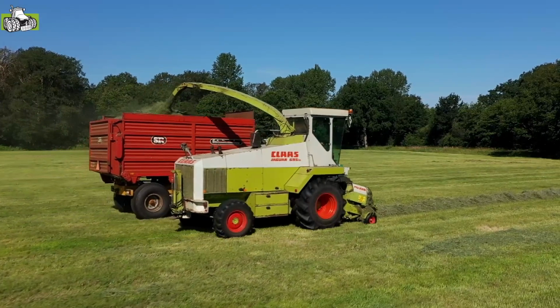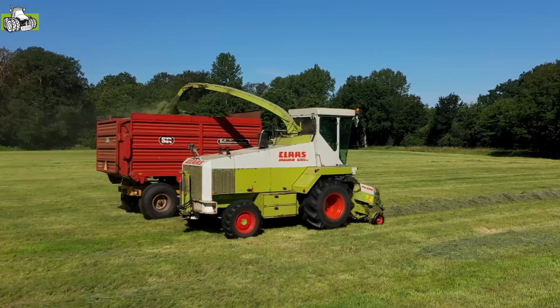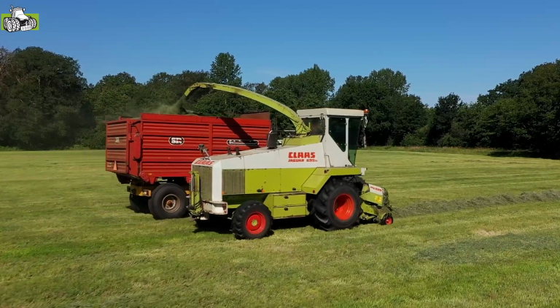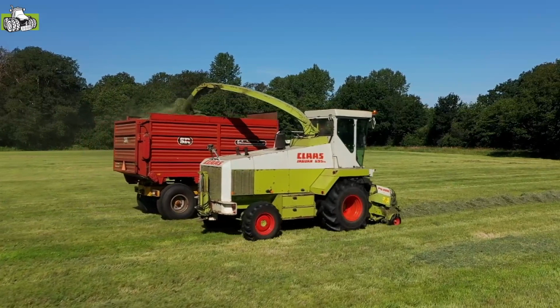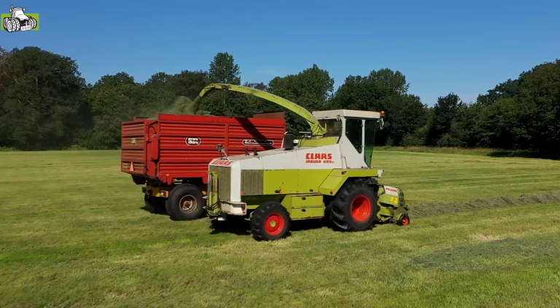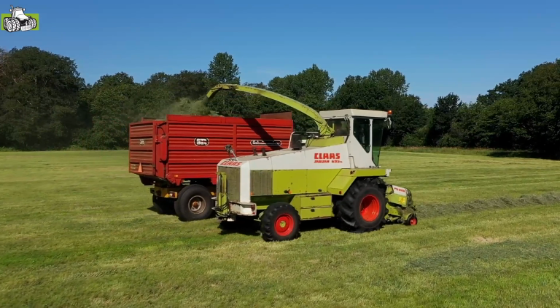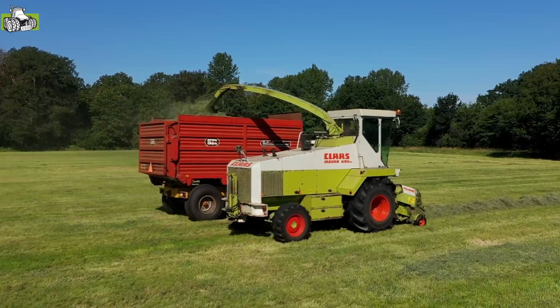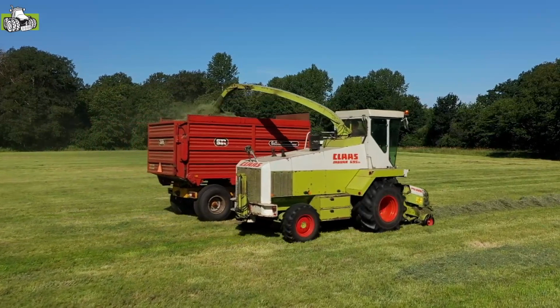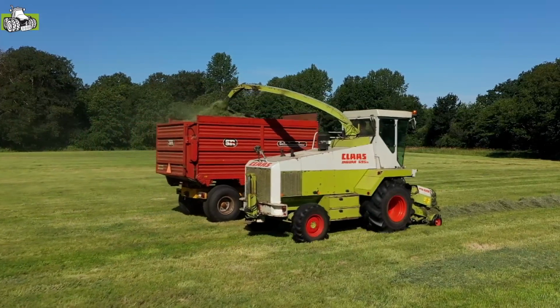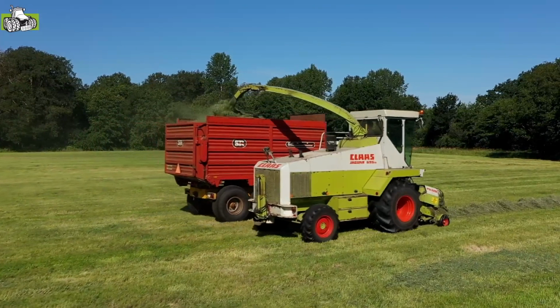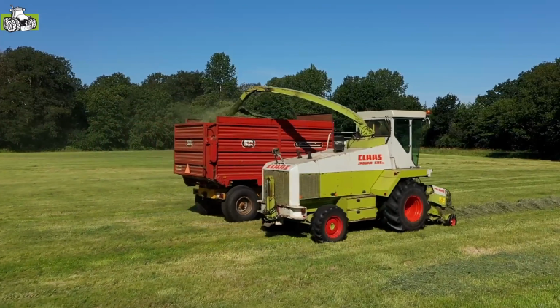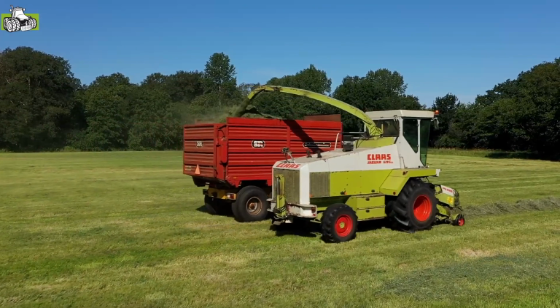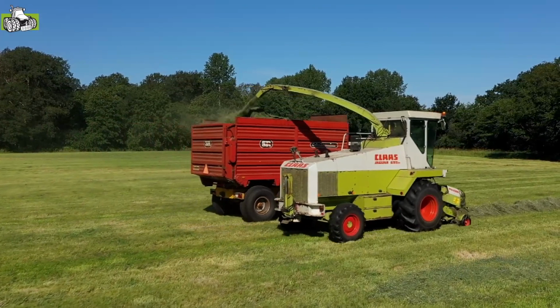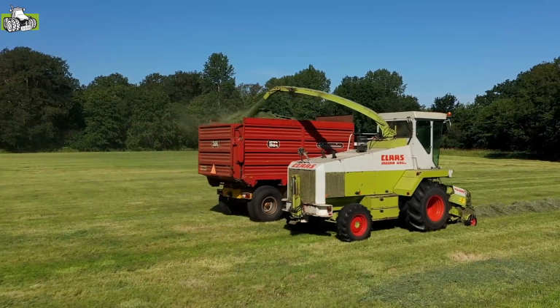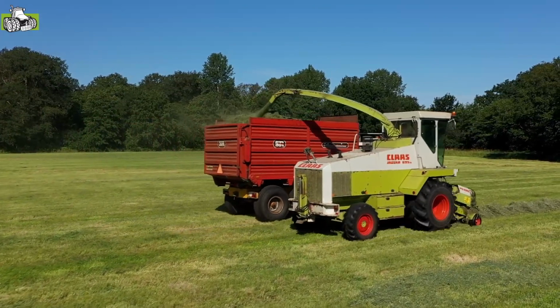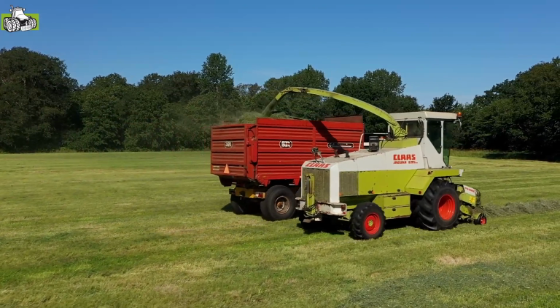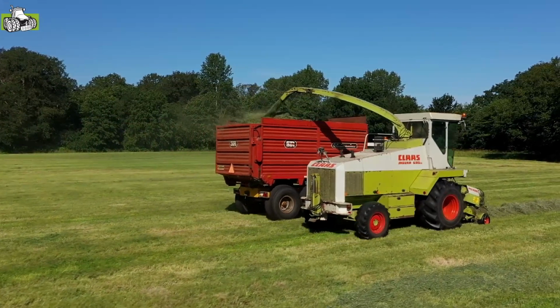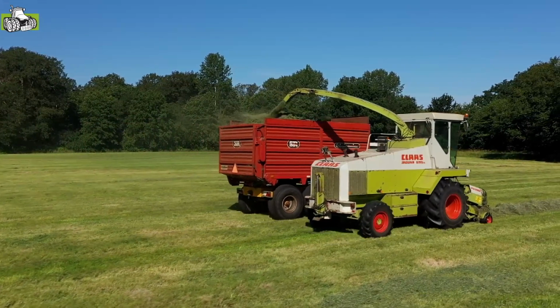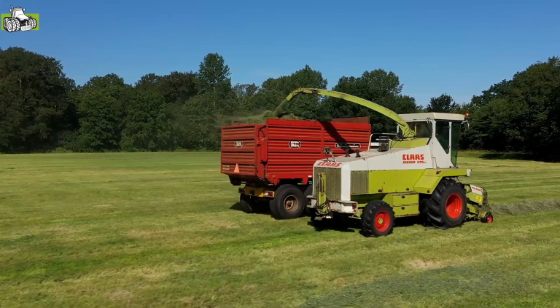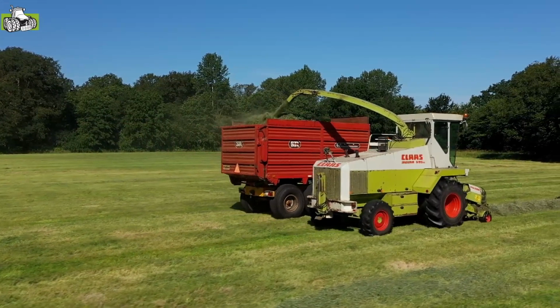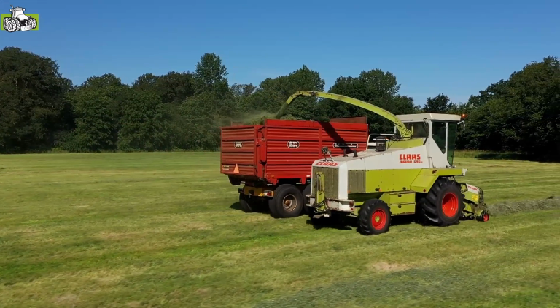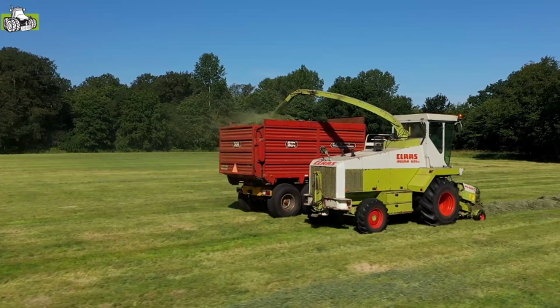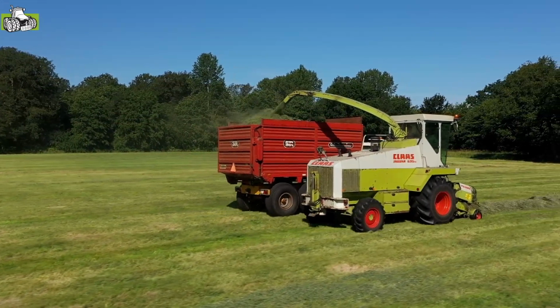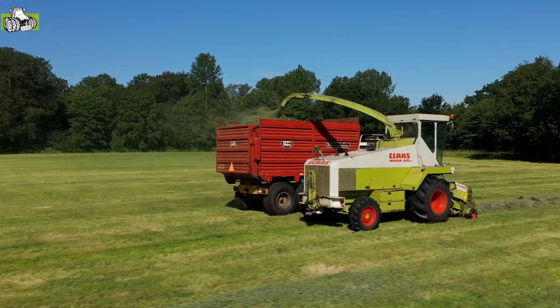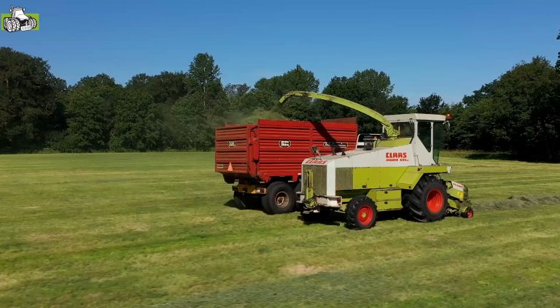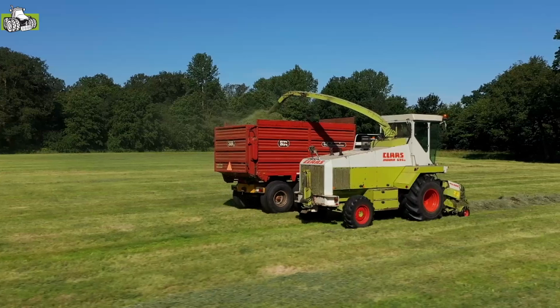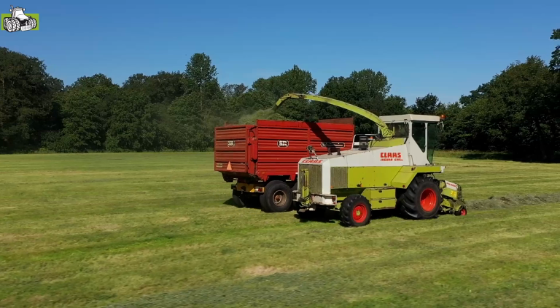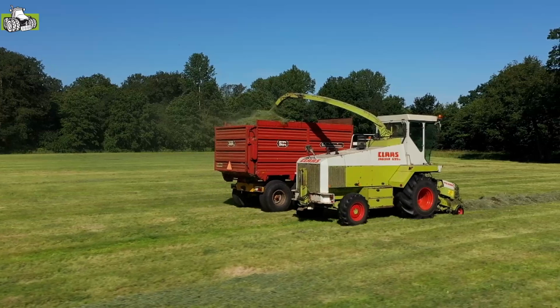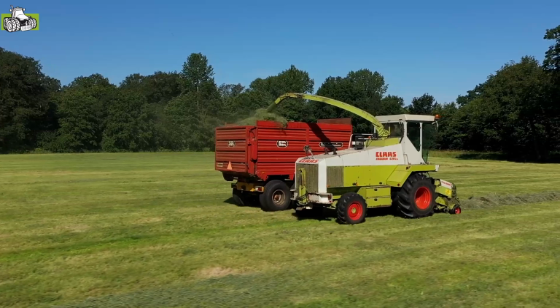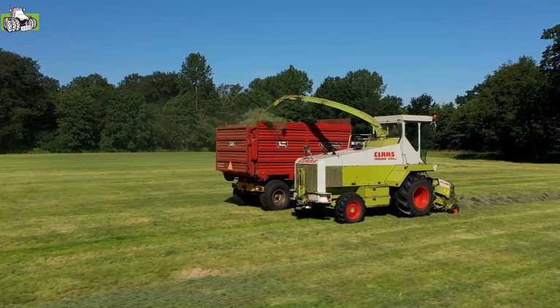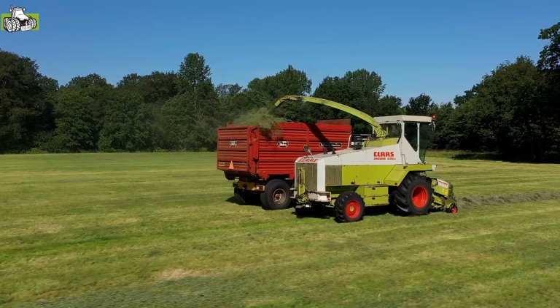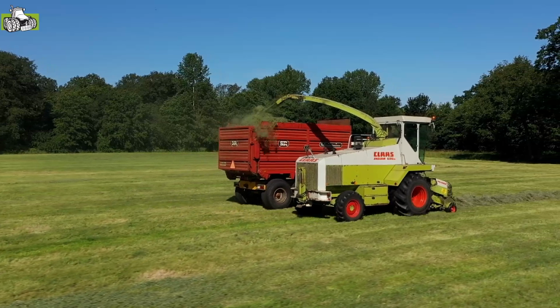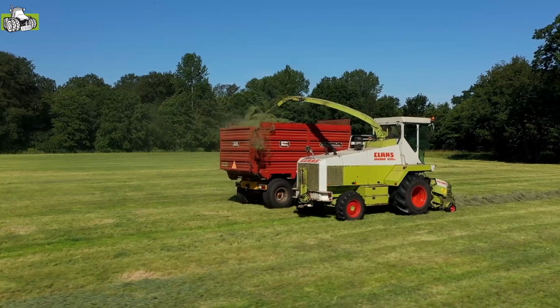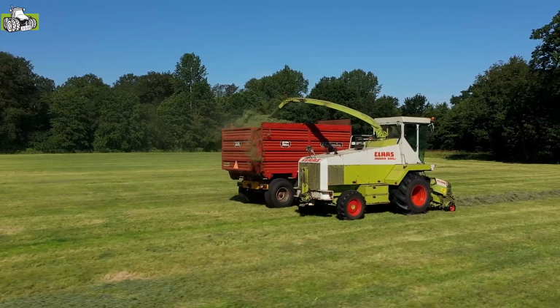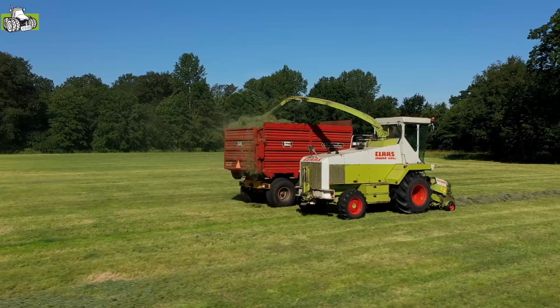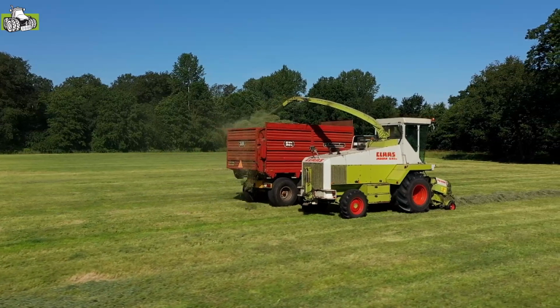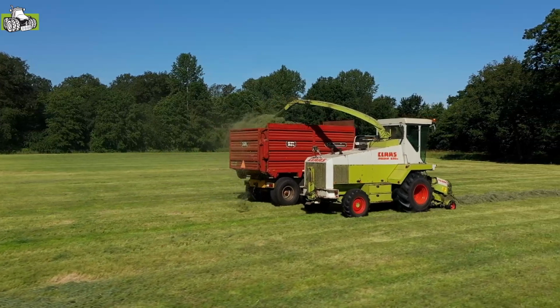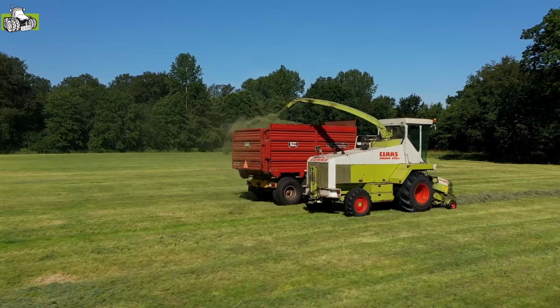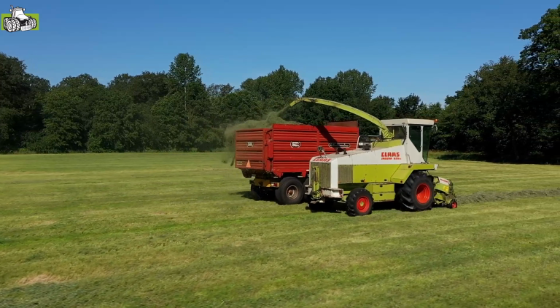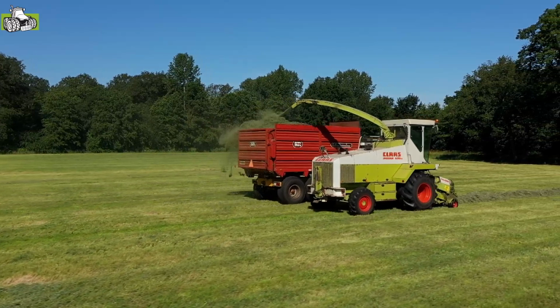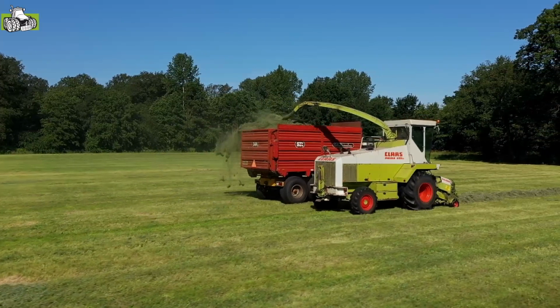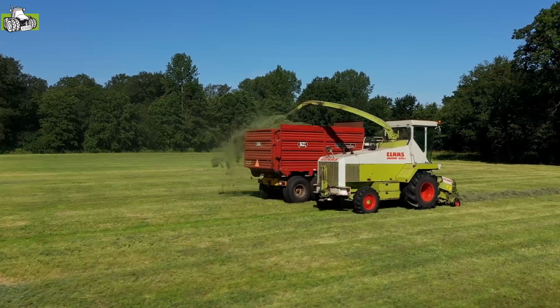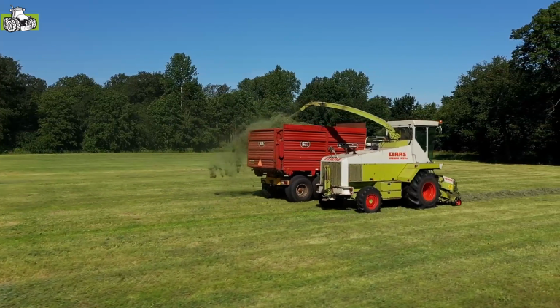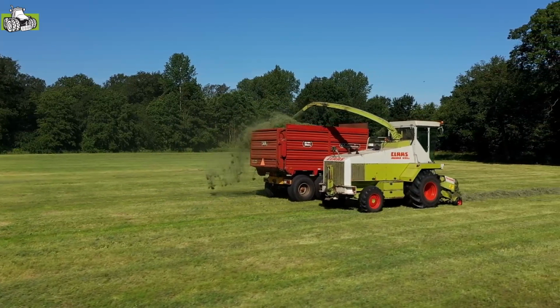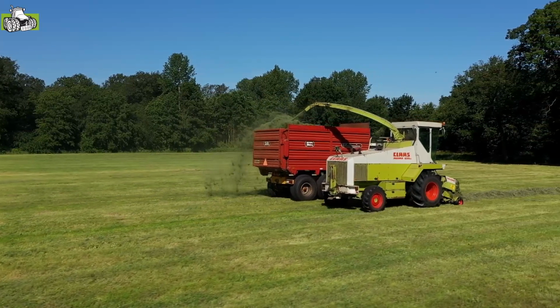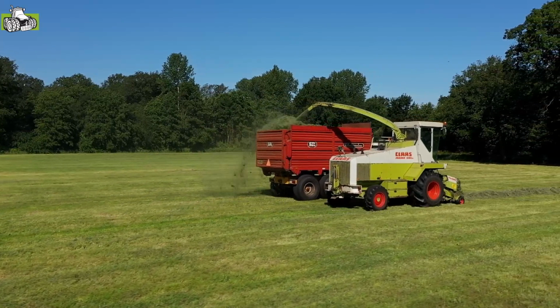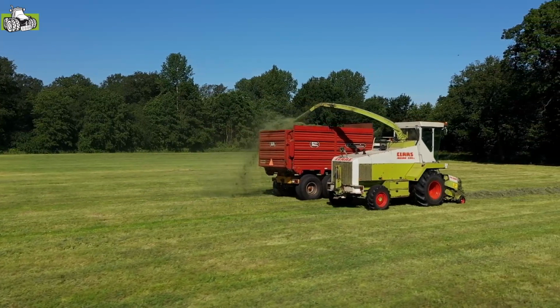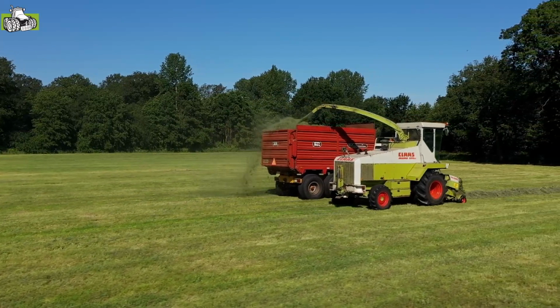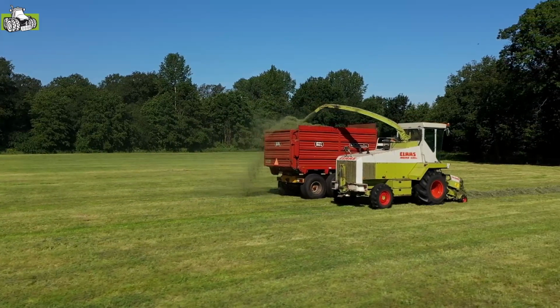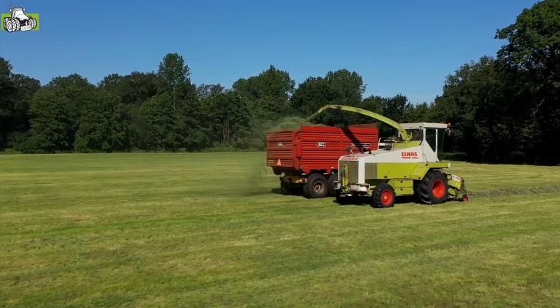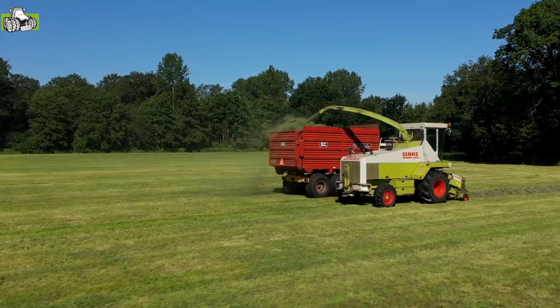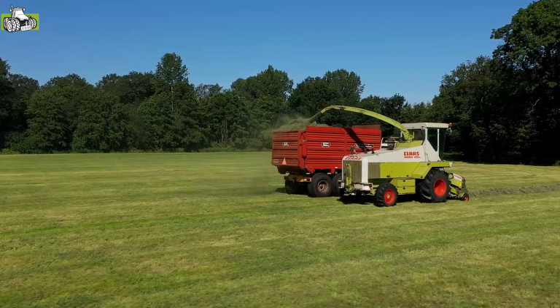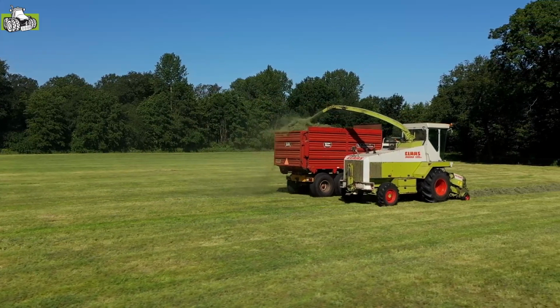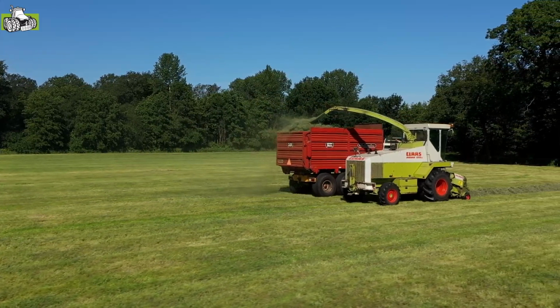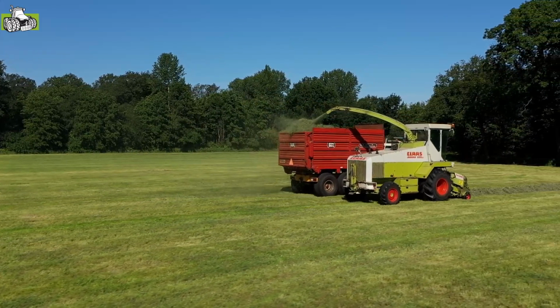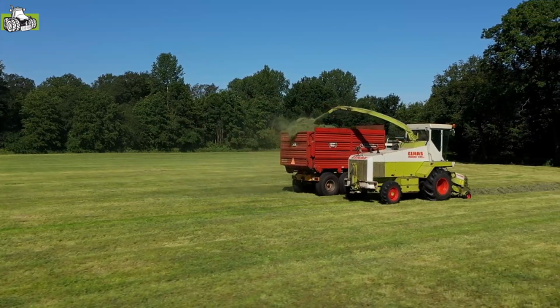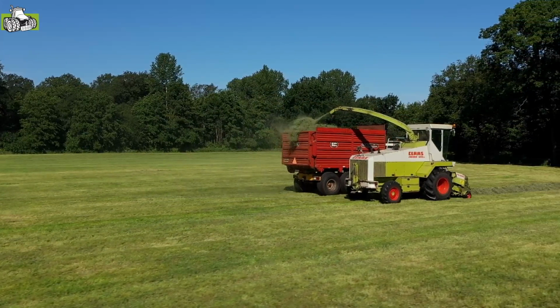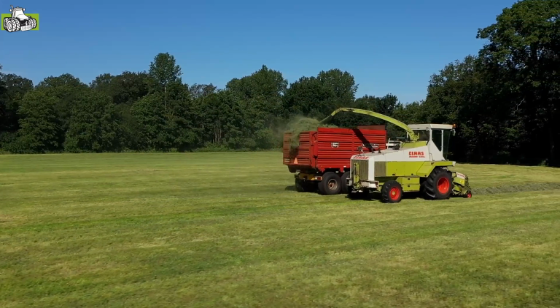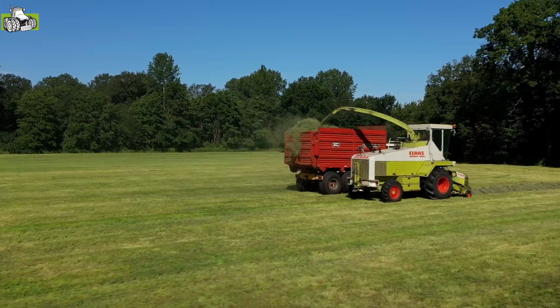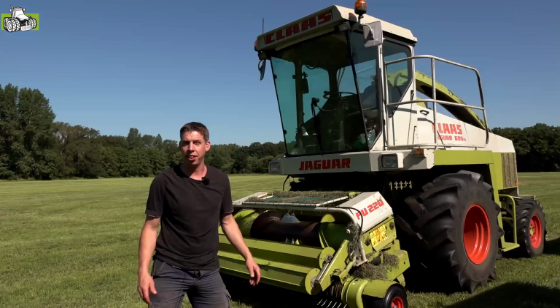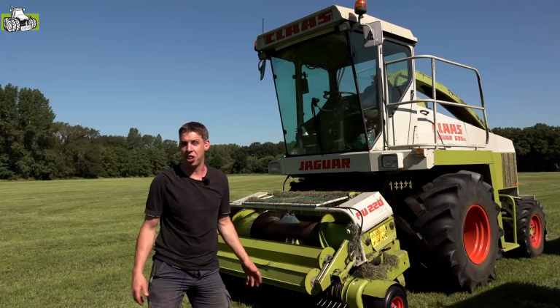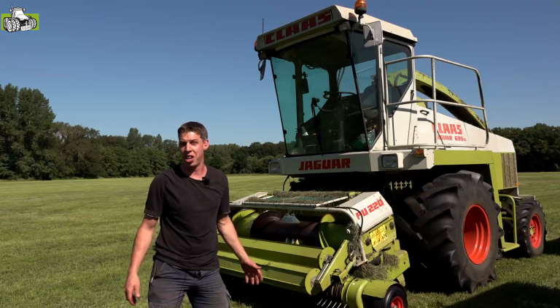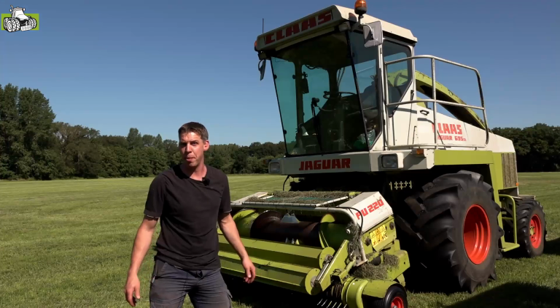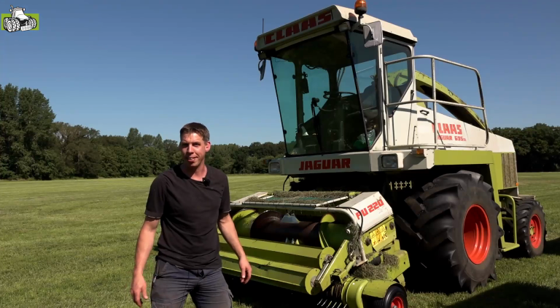Onderhoud bij zo'n machine is voornamelijk veel doorsmeren. De machine heeft veel vet nodig, er zitten heel veel draaiende delen aan, veel lagers, olieverversen. En verder met het hakselen een keer slijpen.